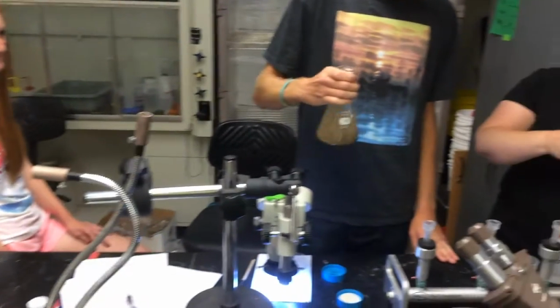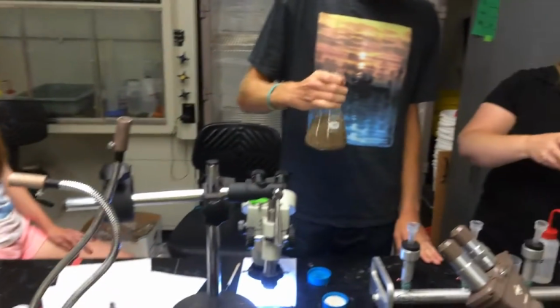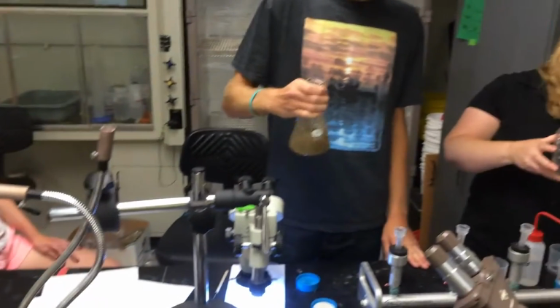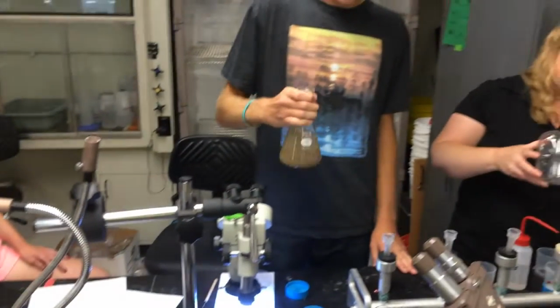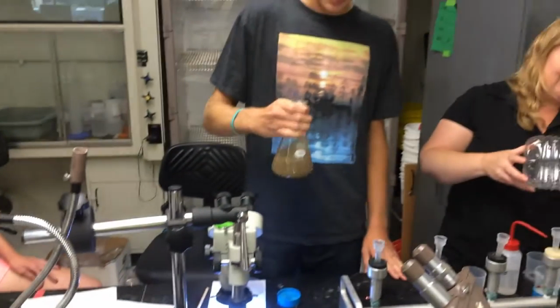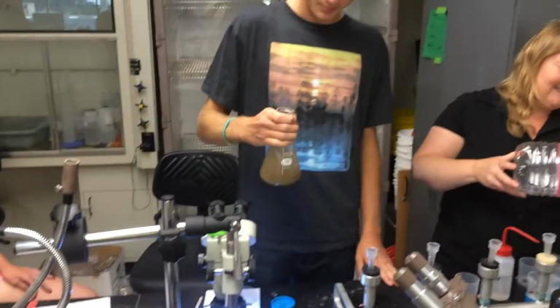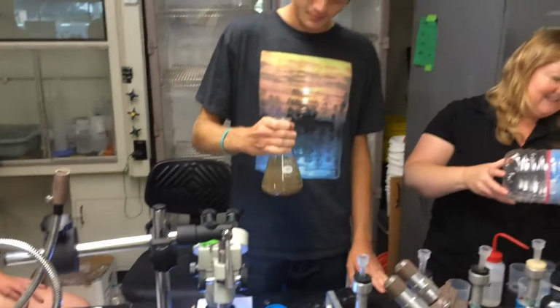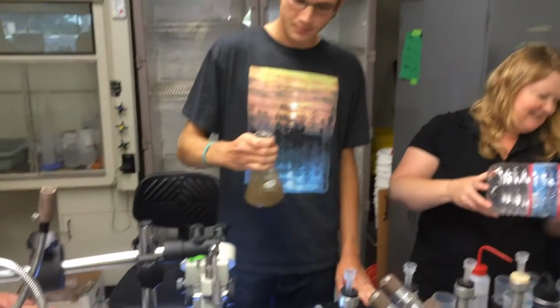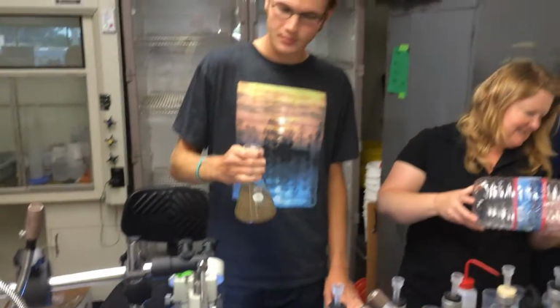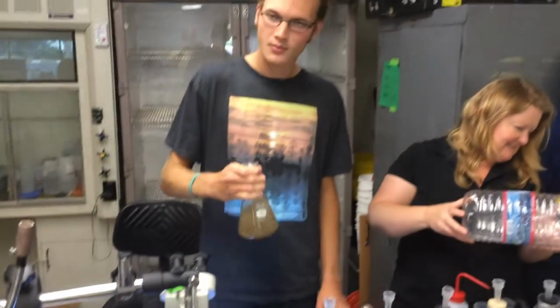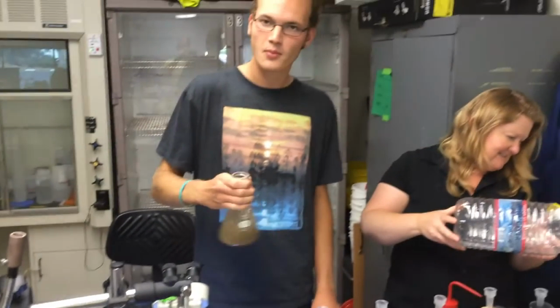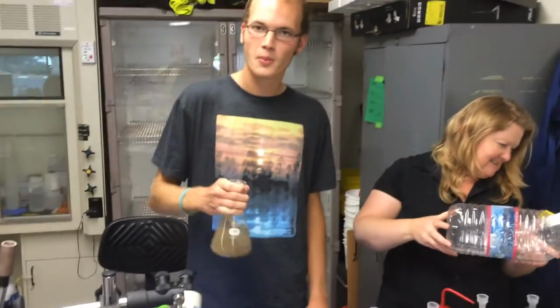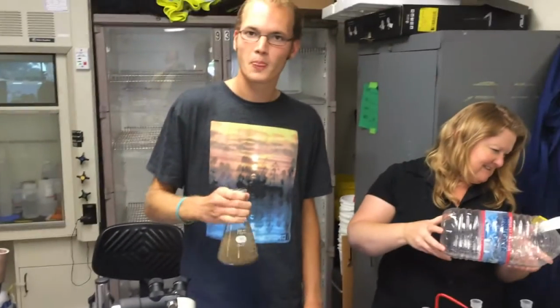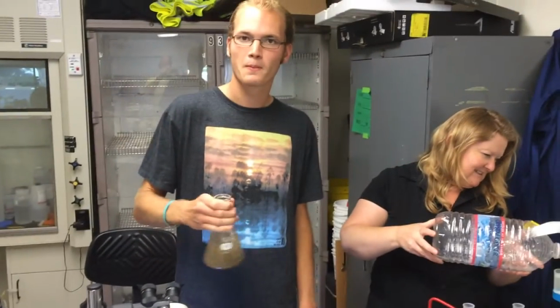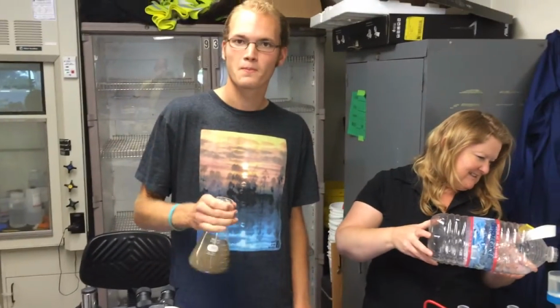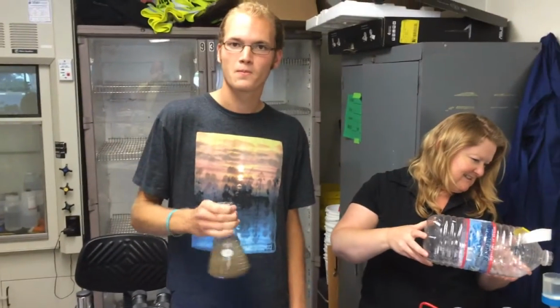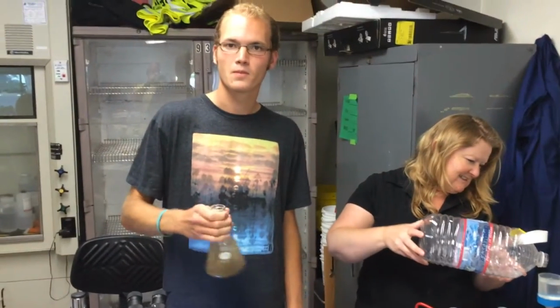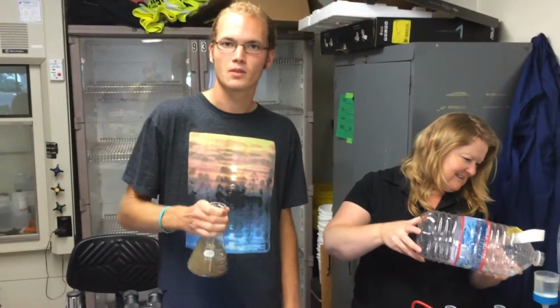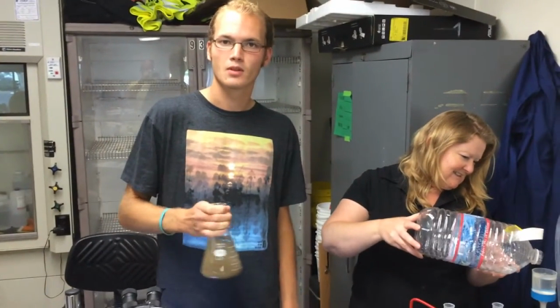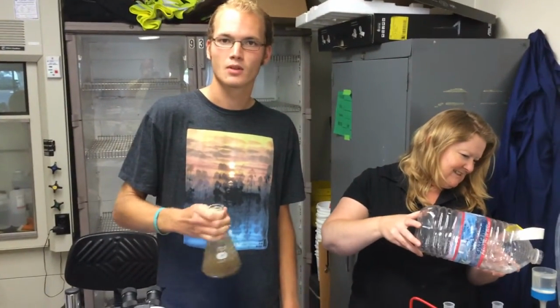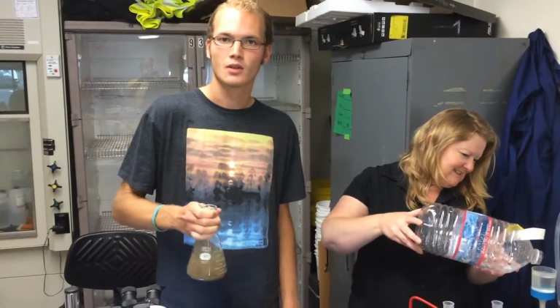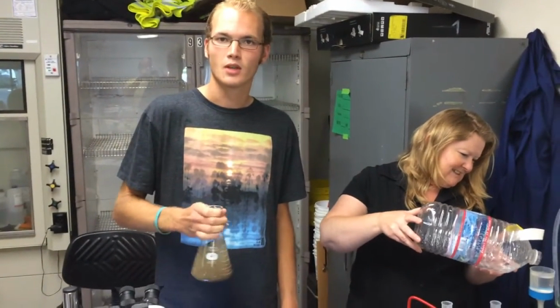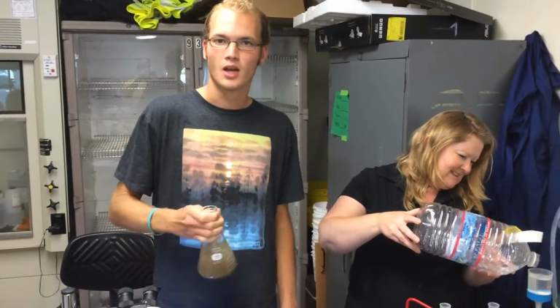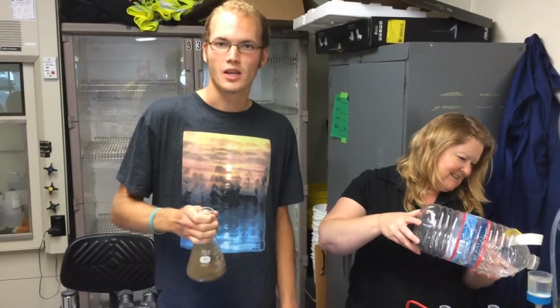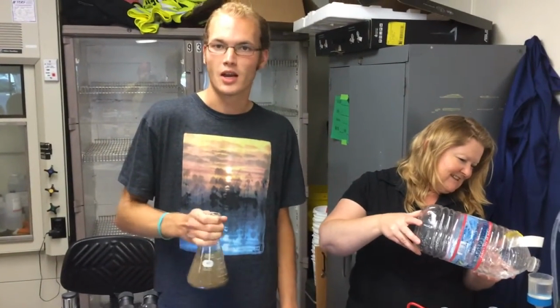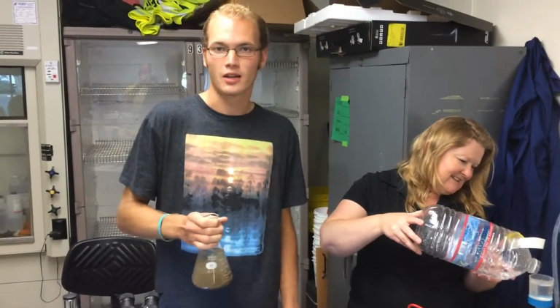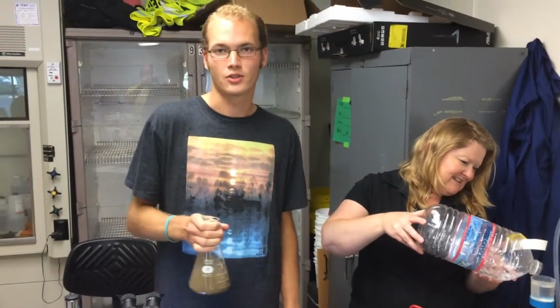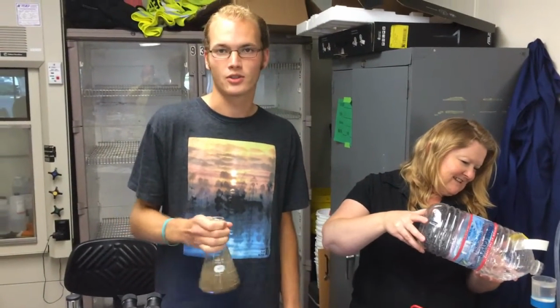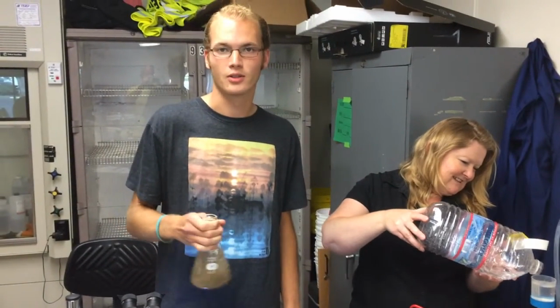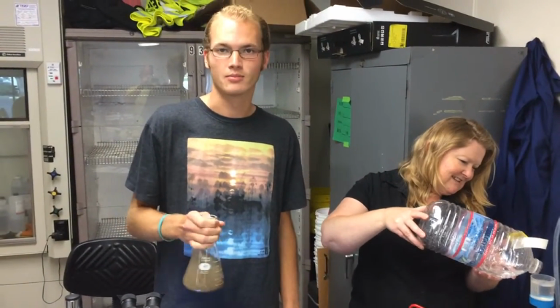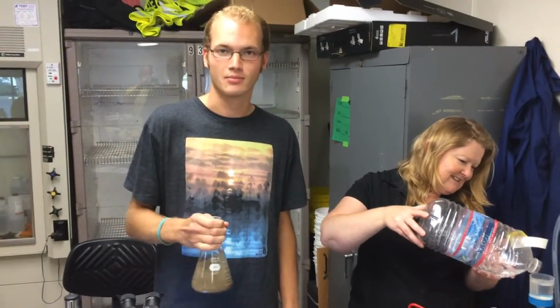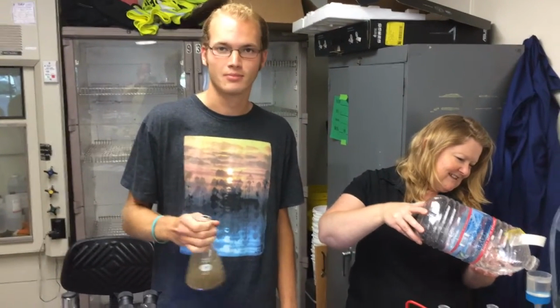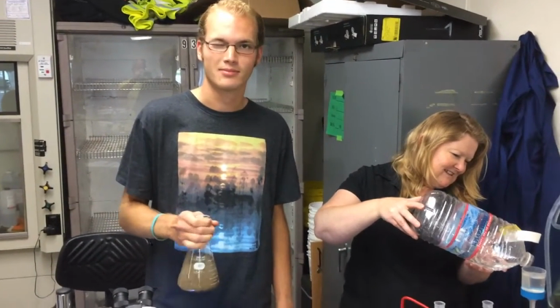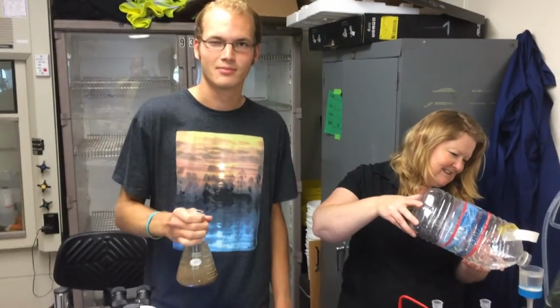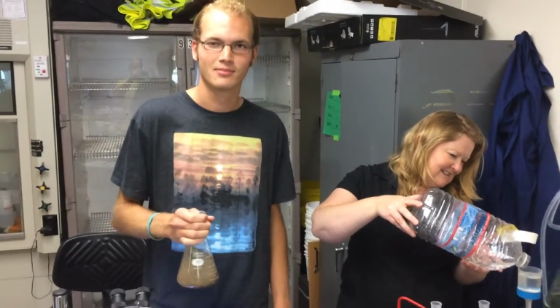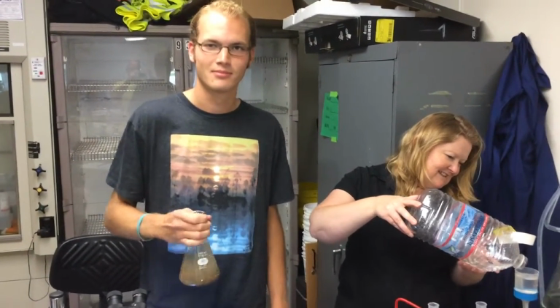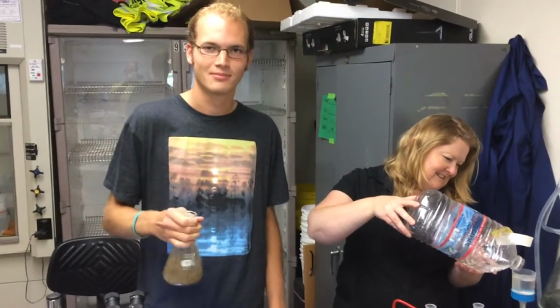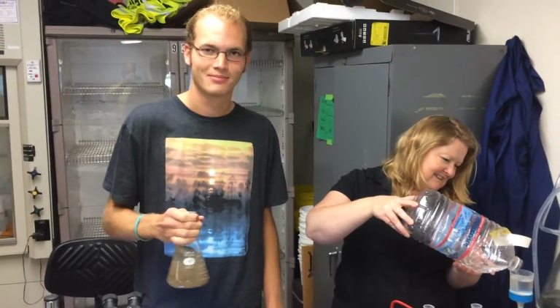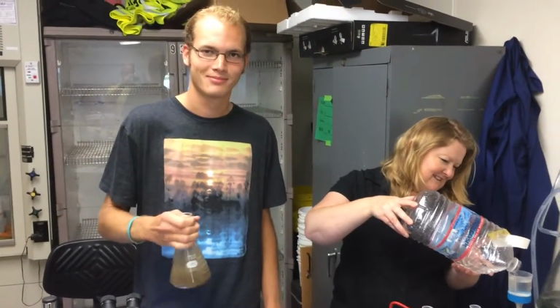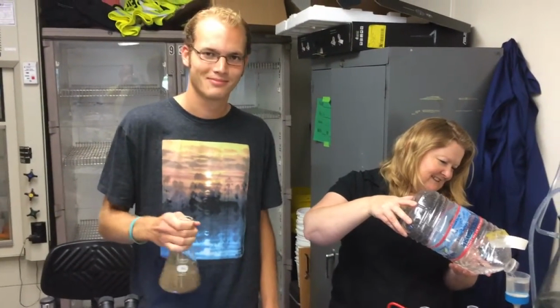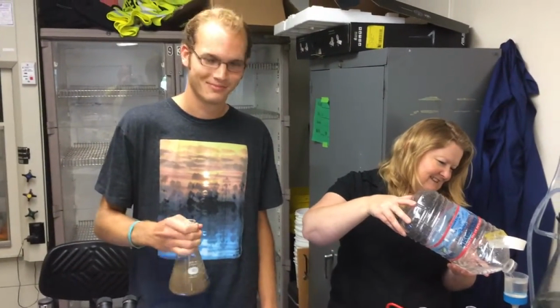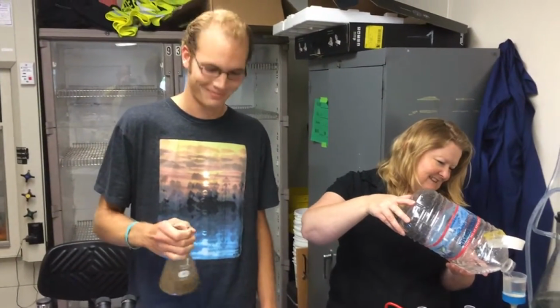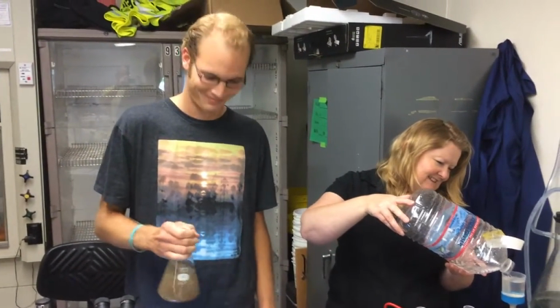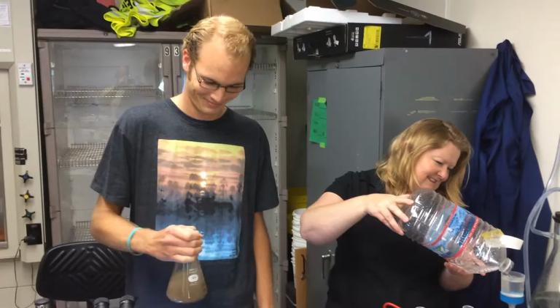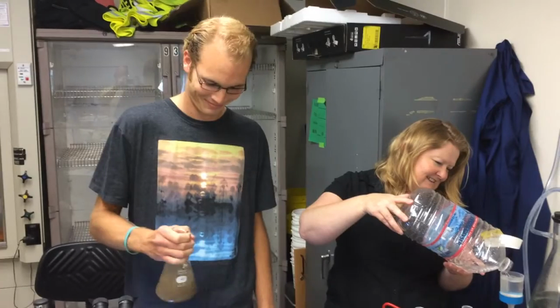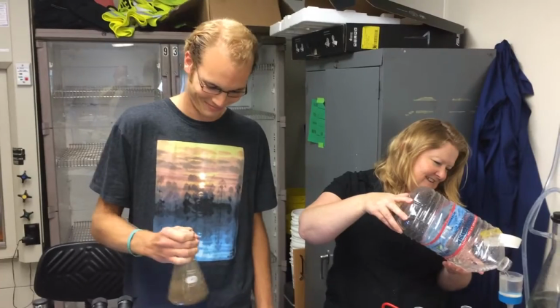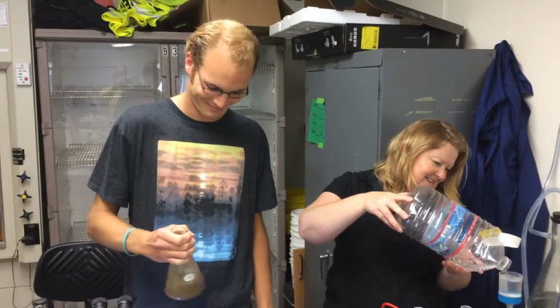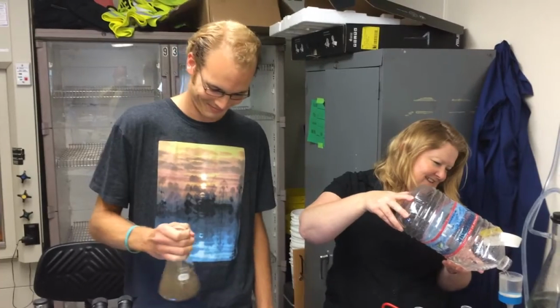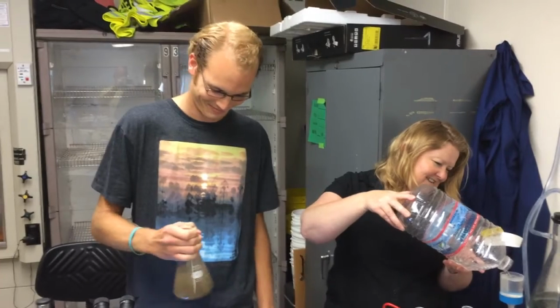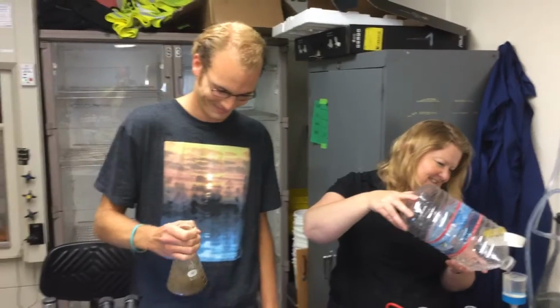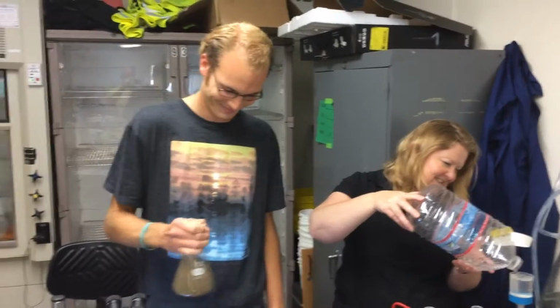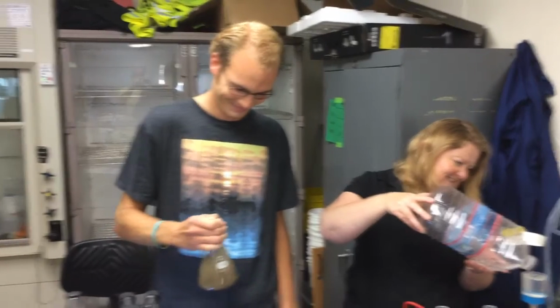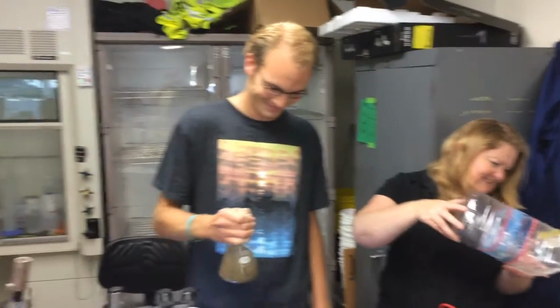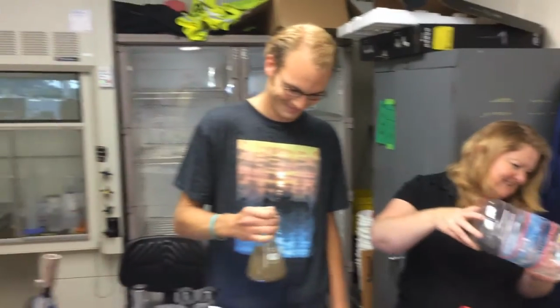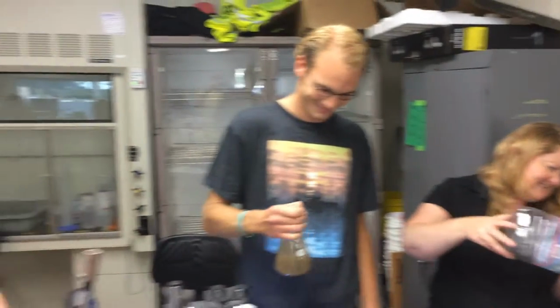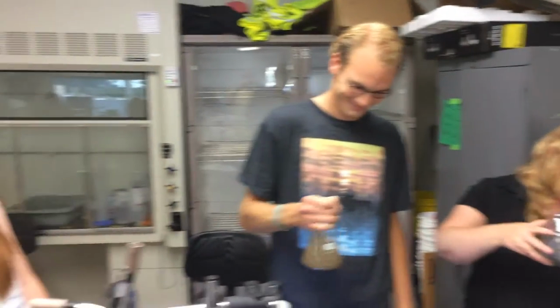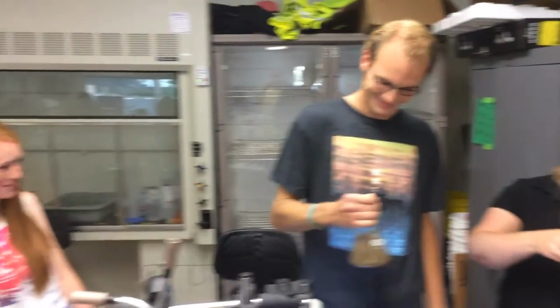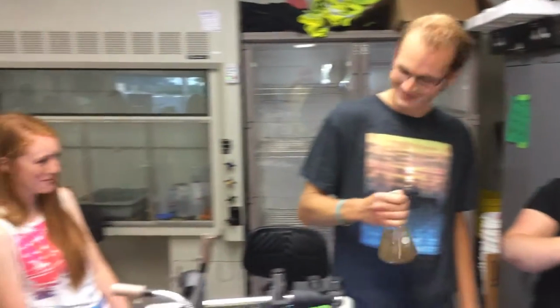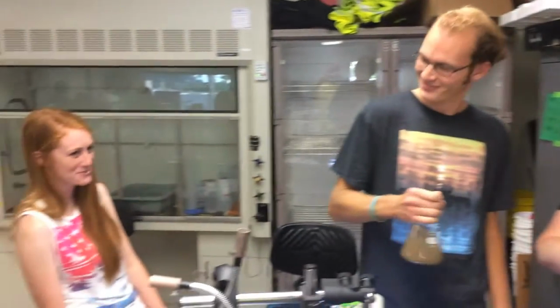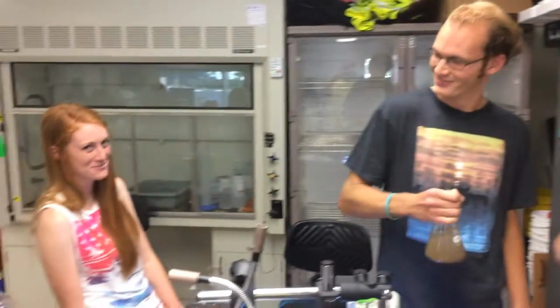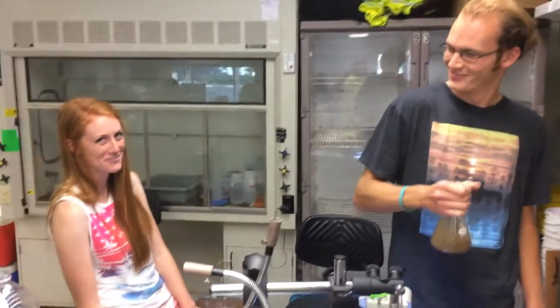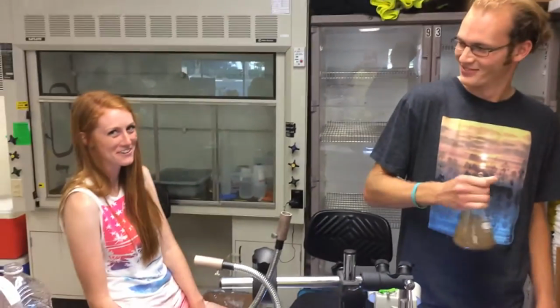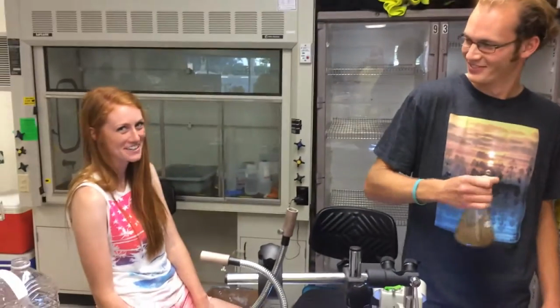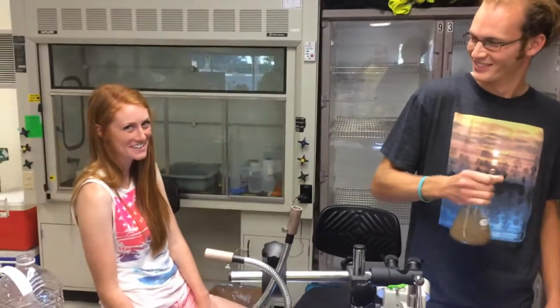Amy thought that was very funny. Yeah, I guess so. I saw the camera and I thought that was funny.